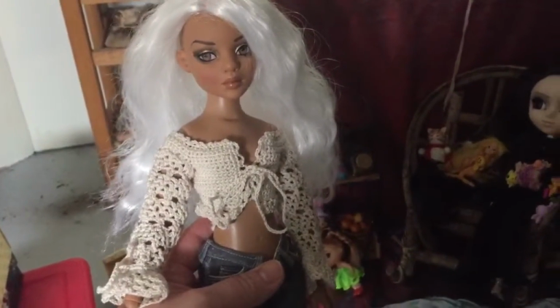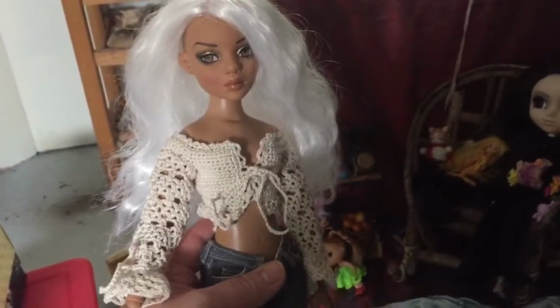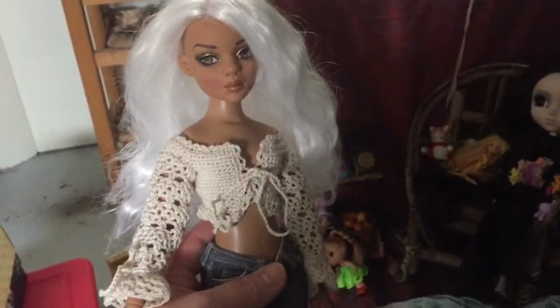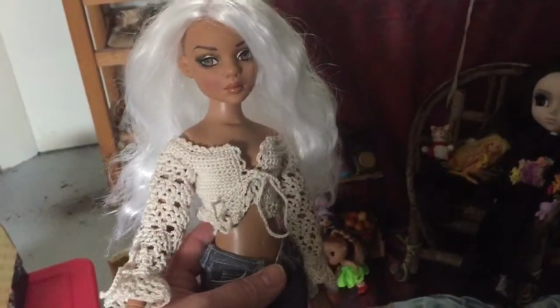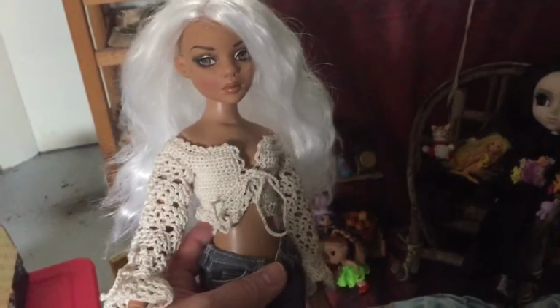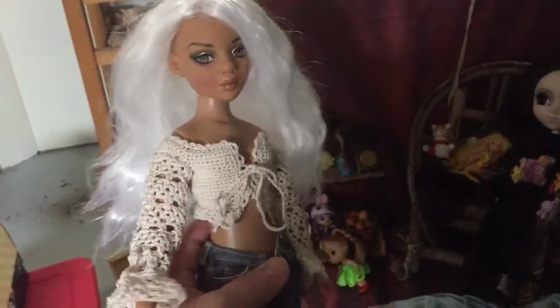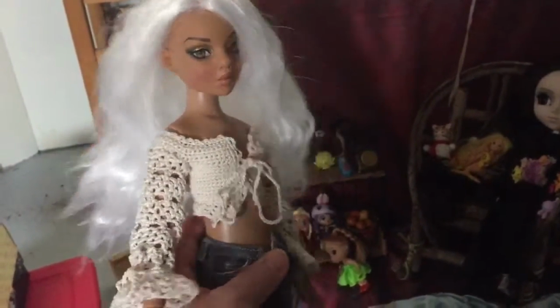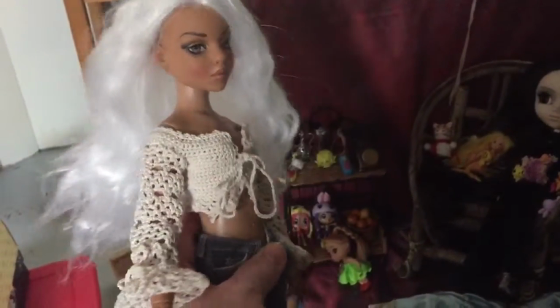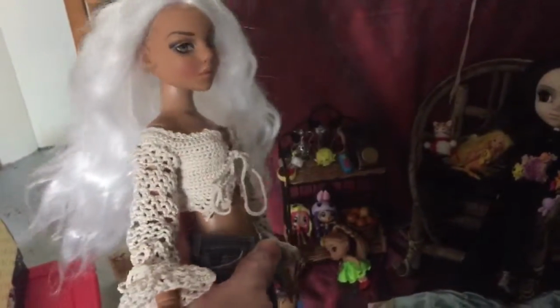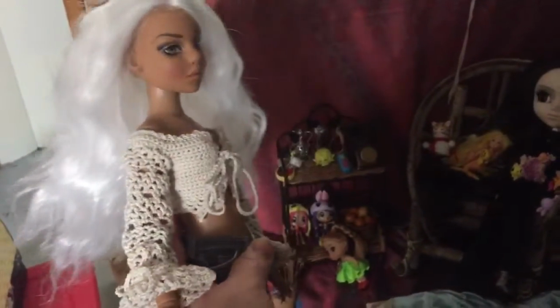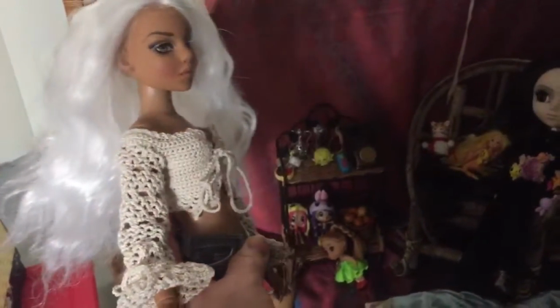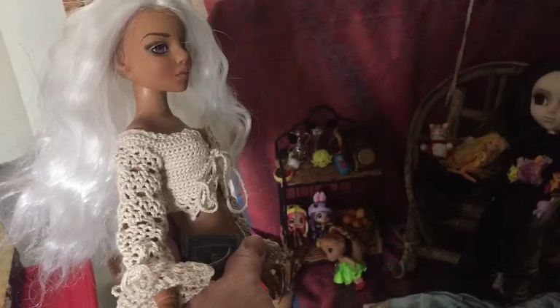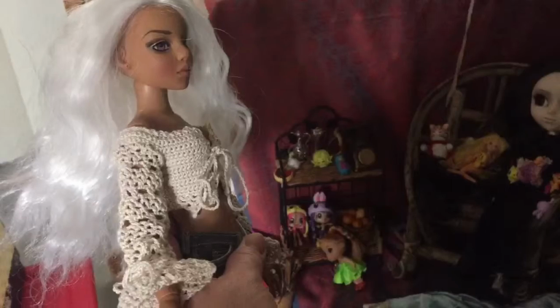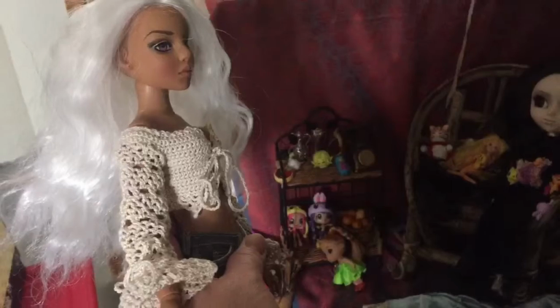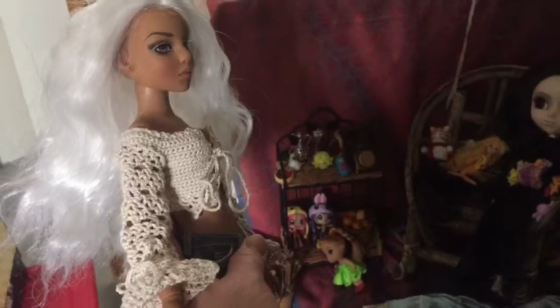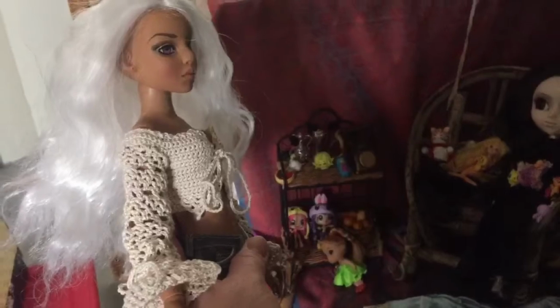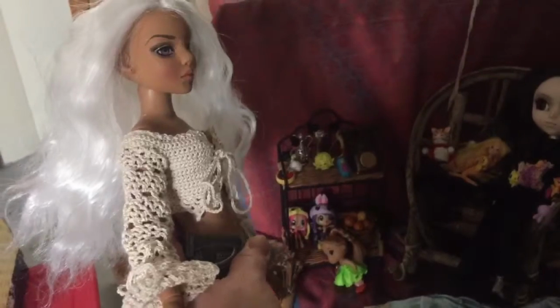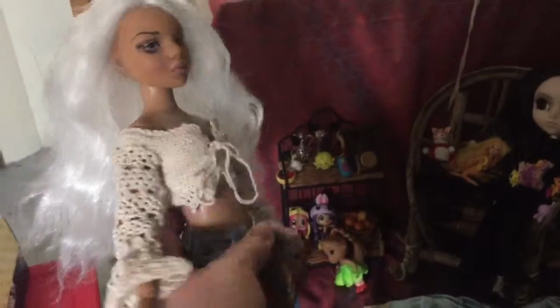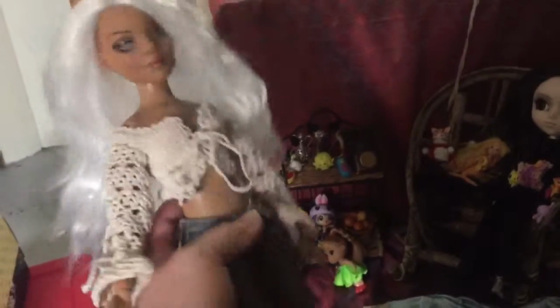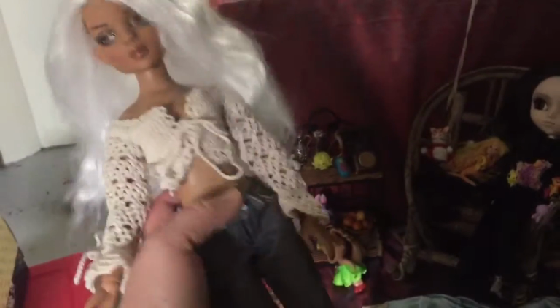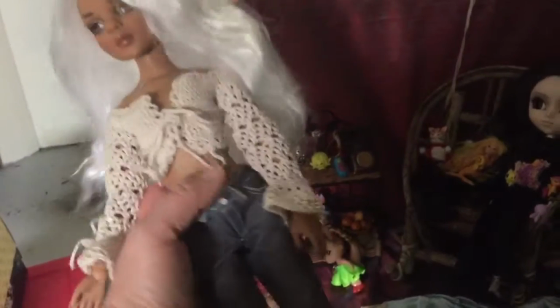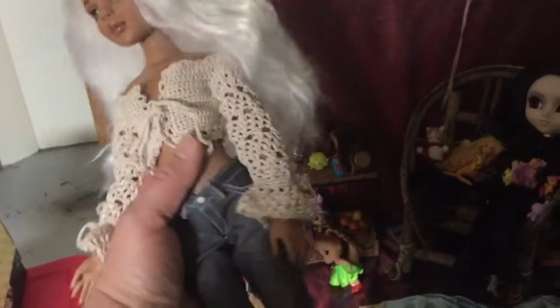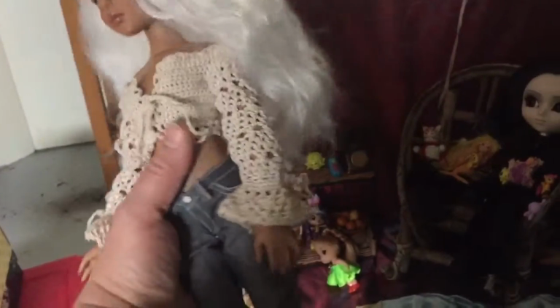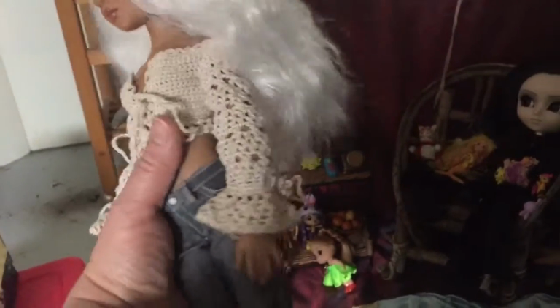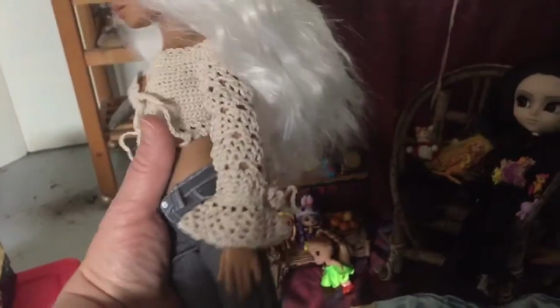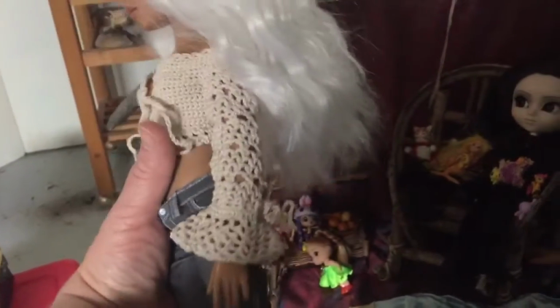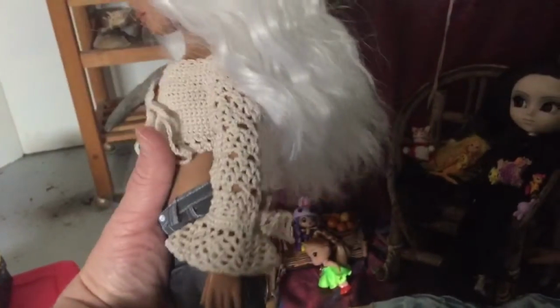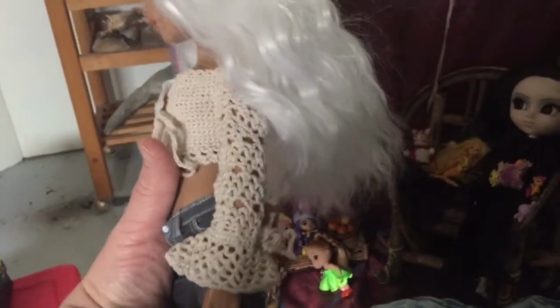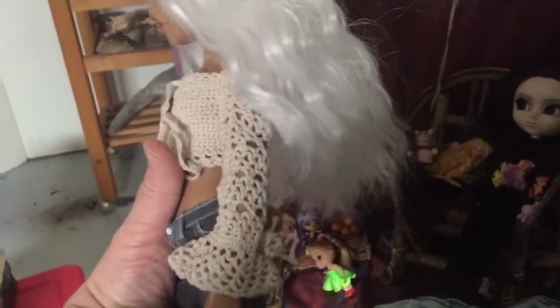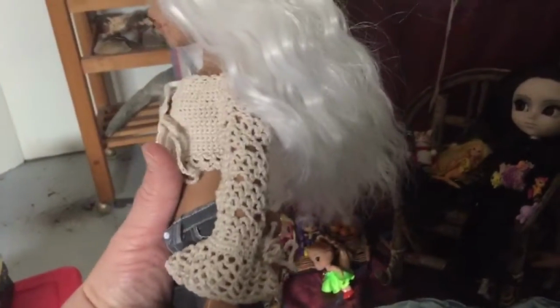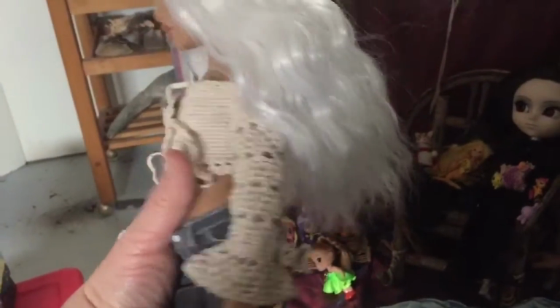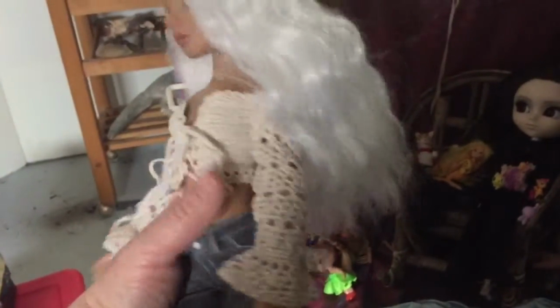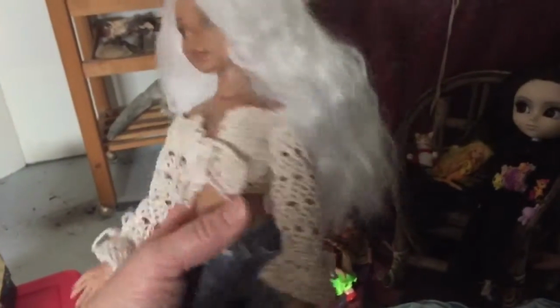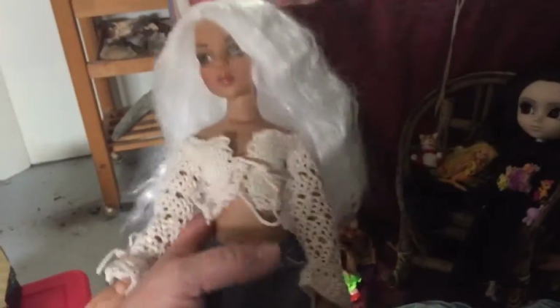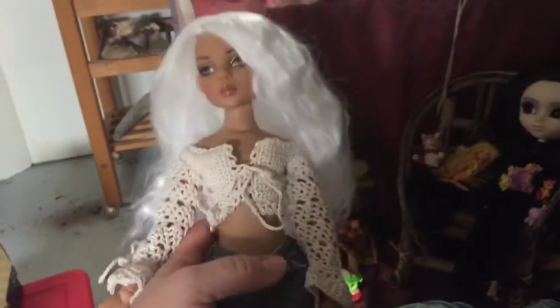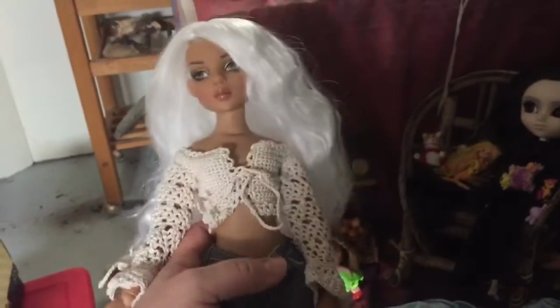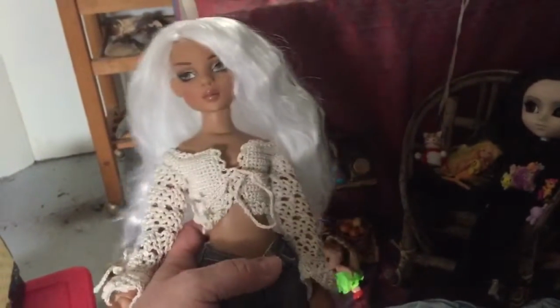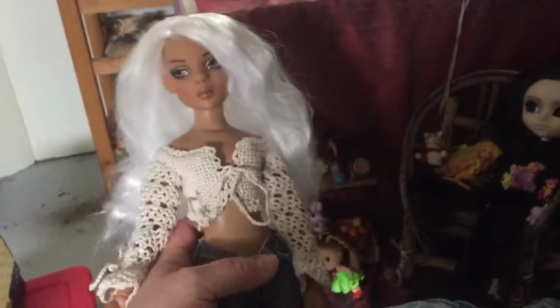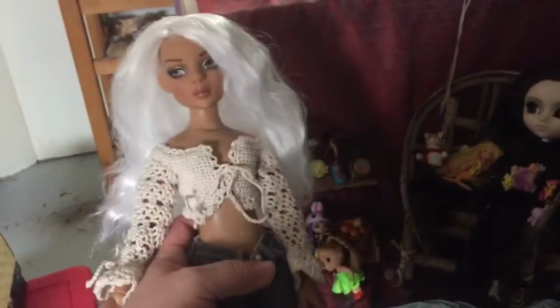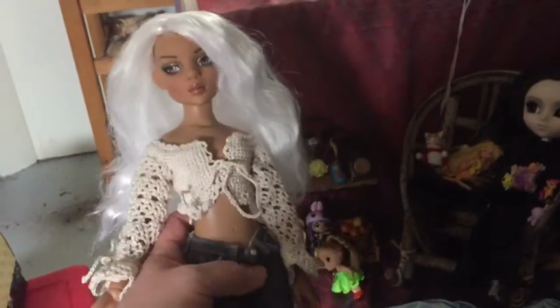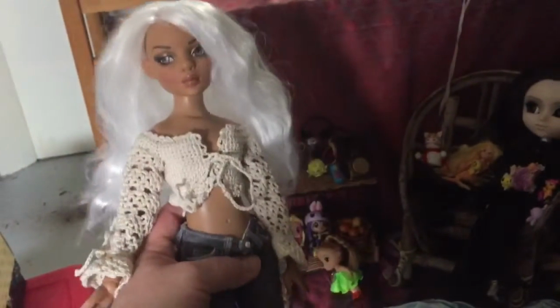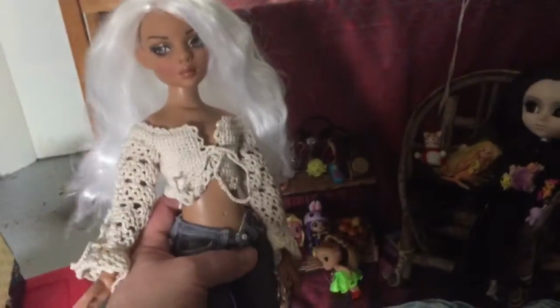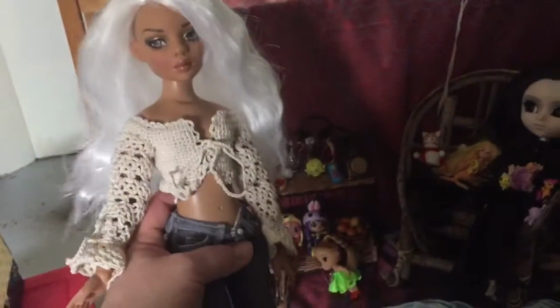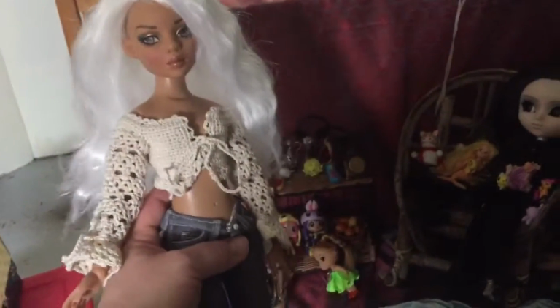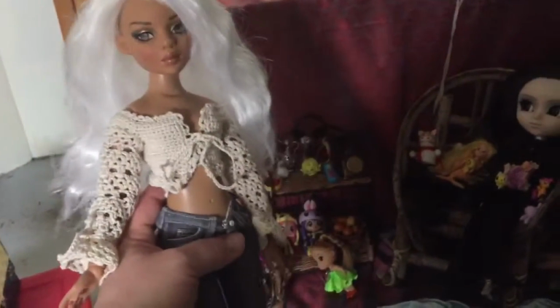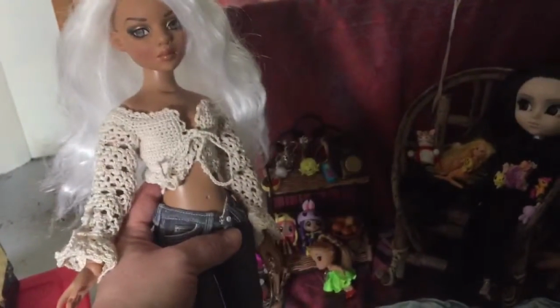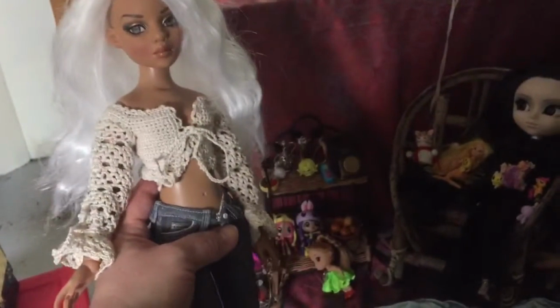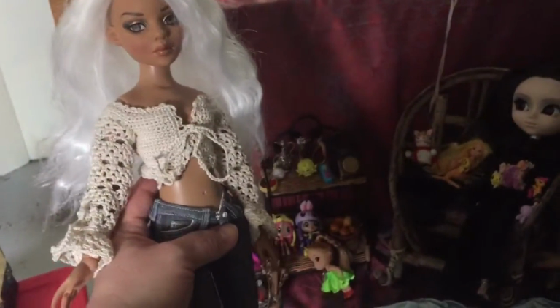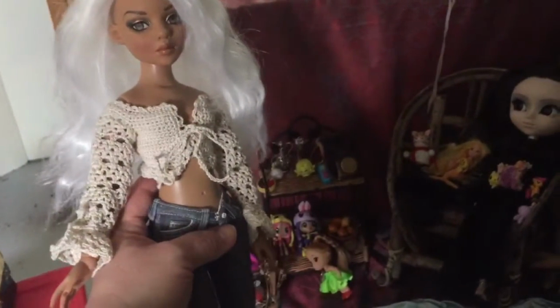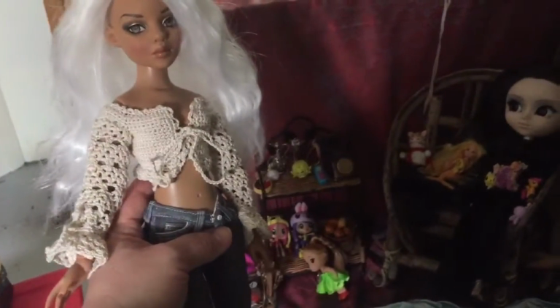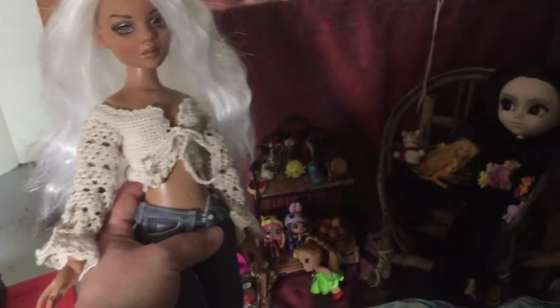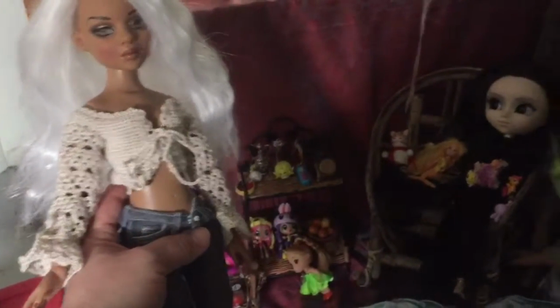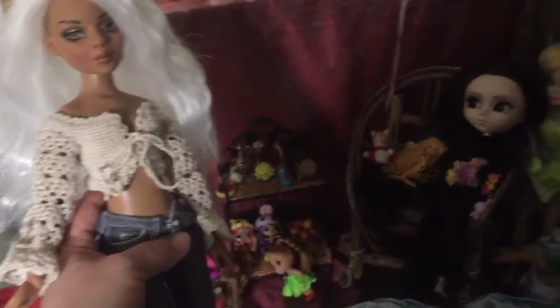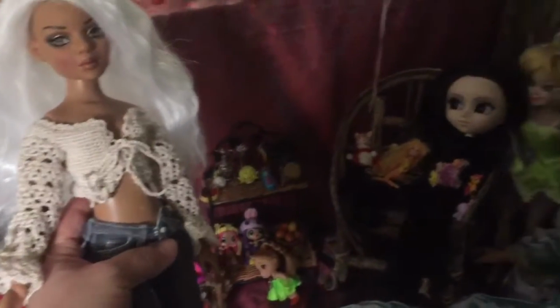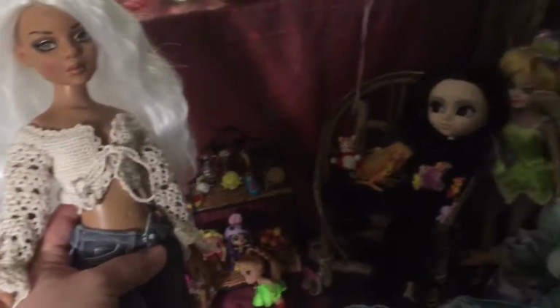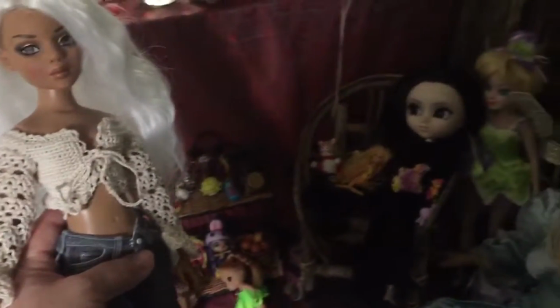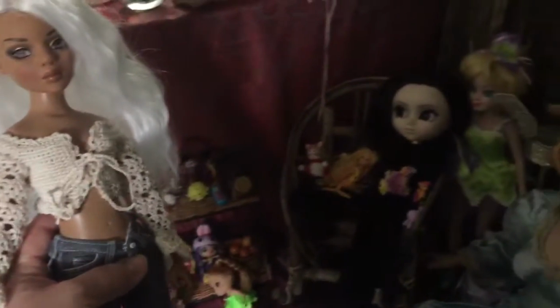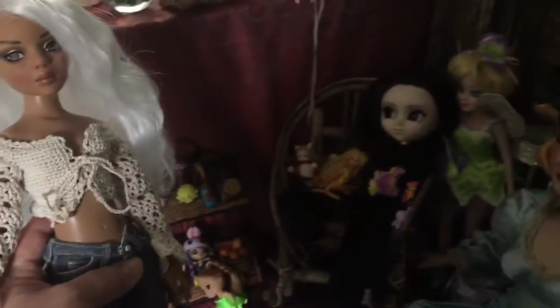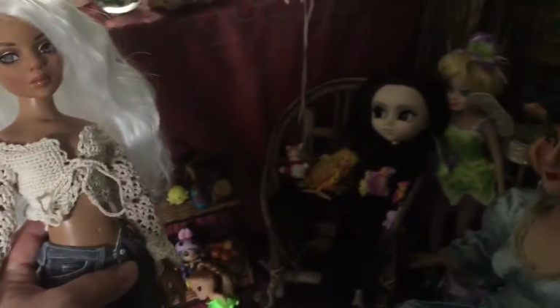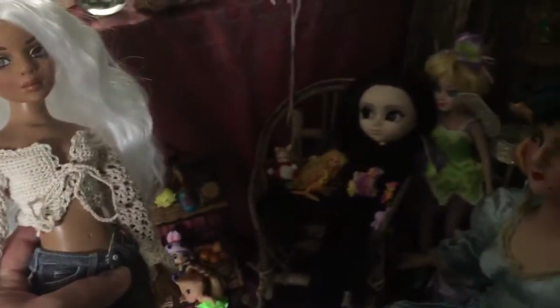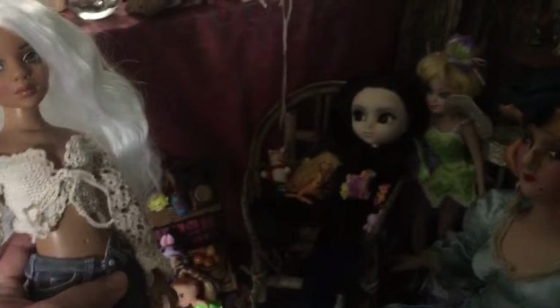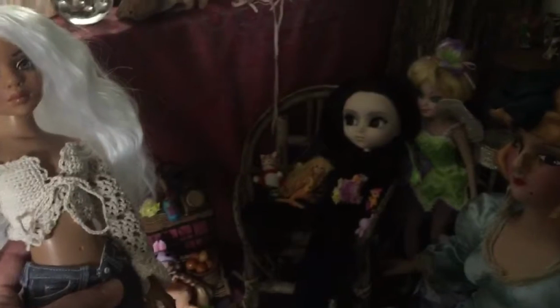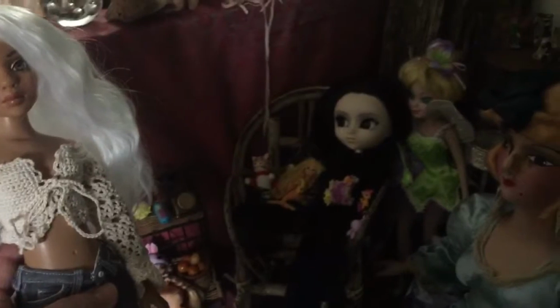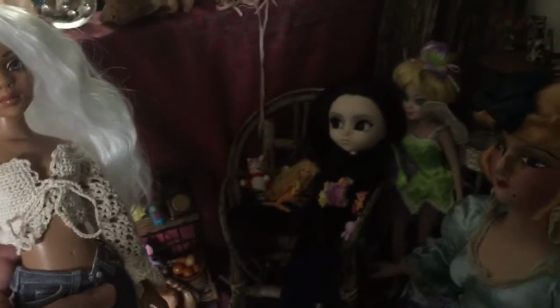Just a really super cute doll. I really like how this turned out. Yeah, I just thought I would show that.